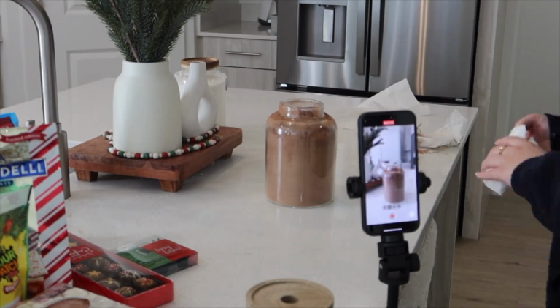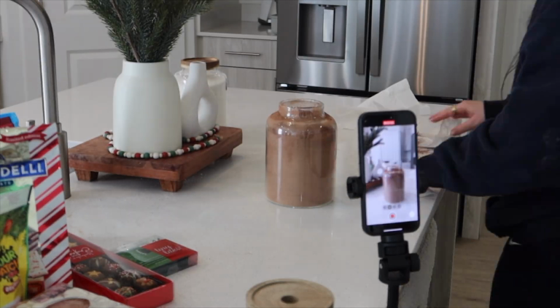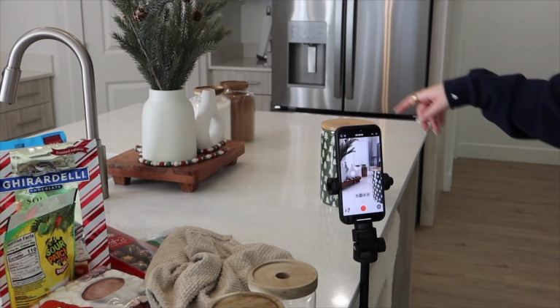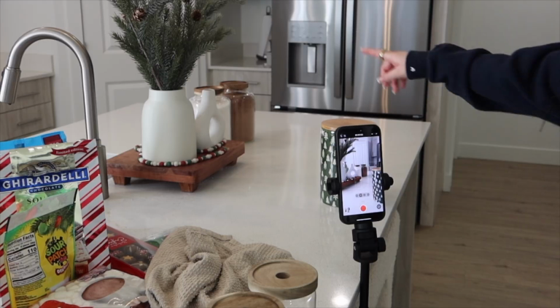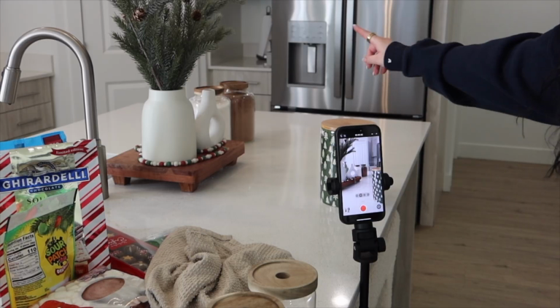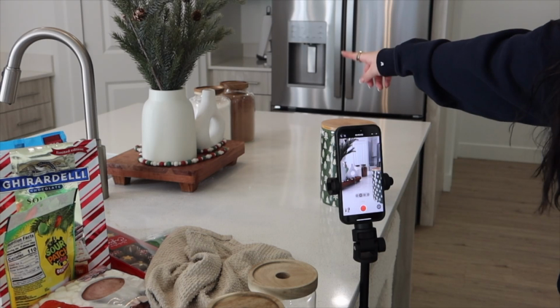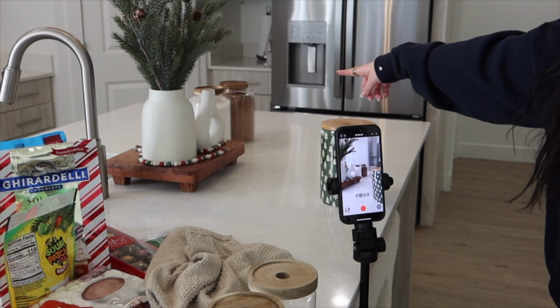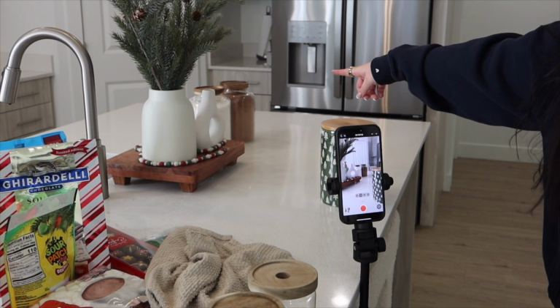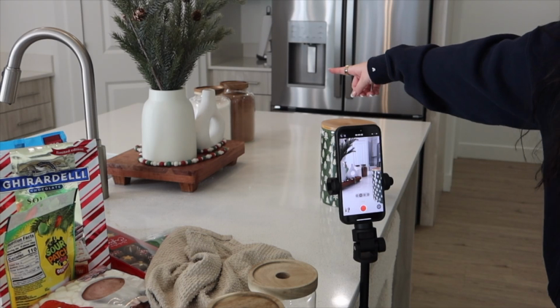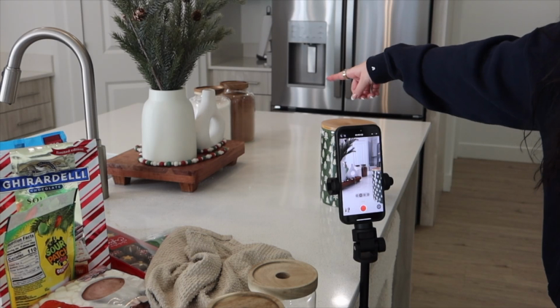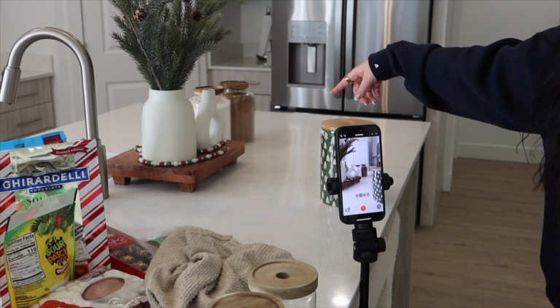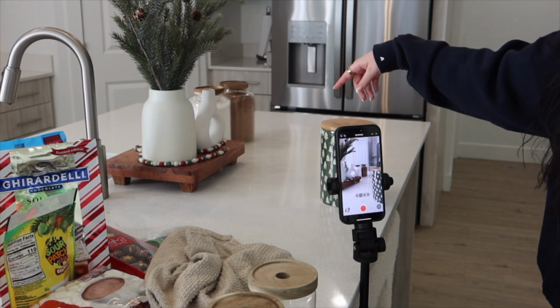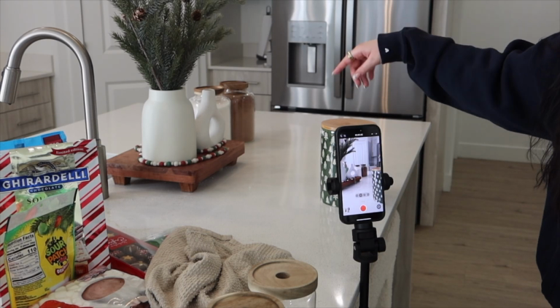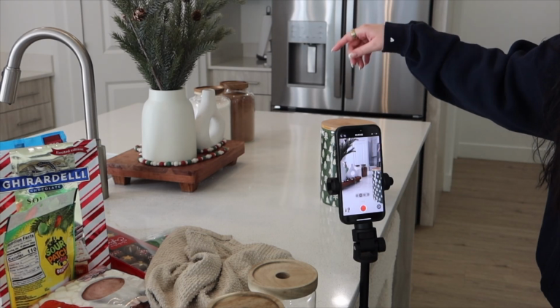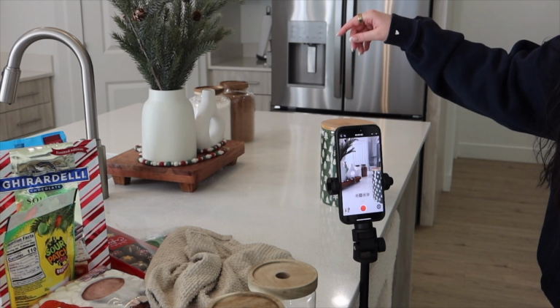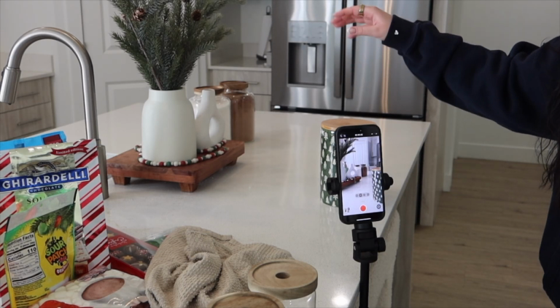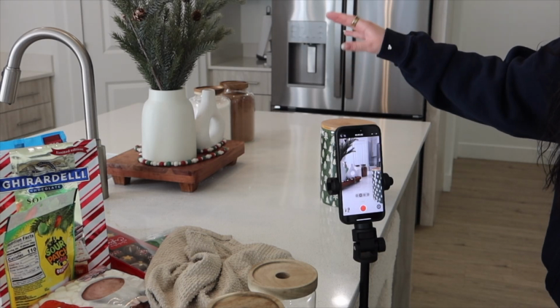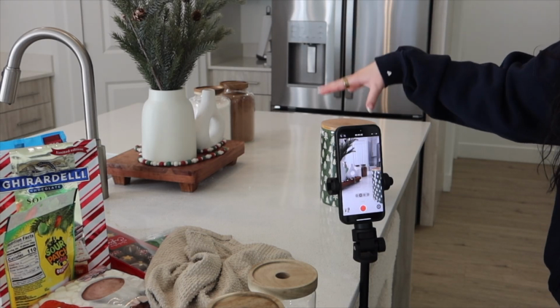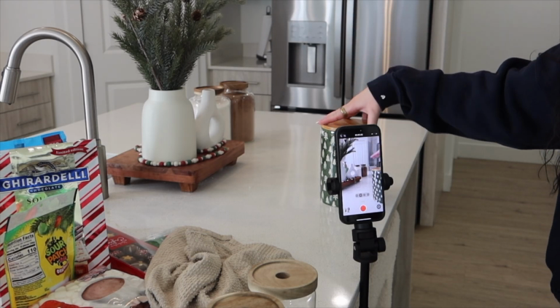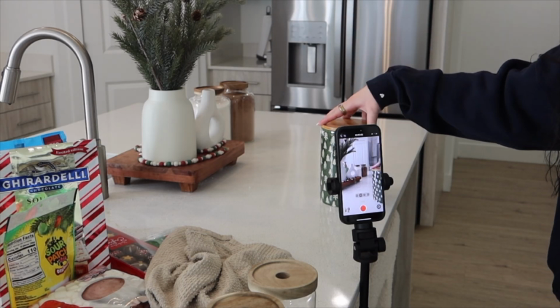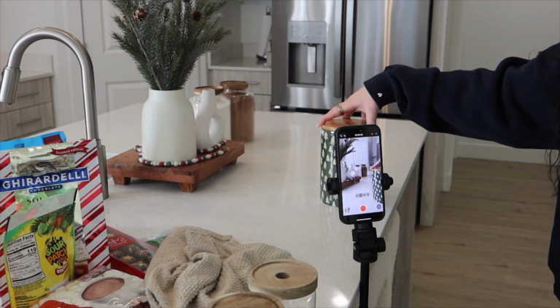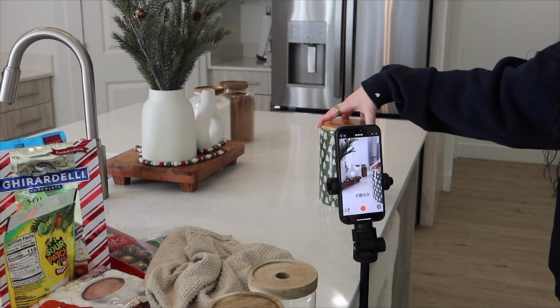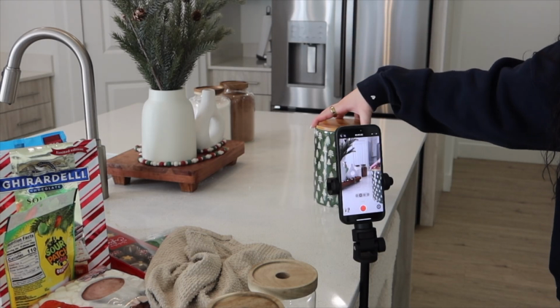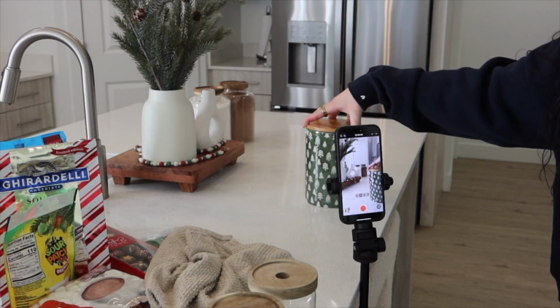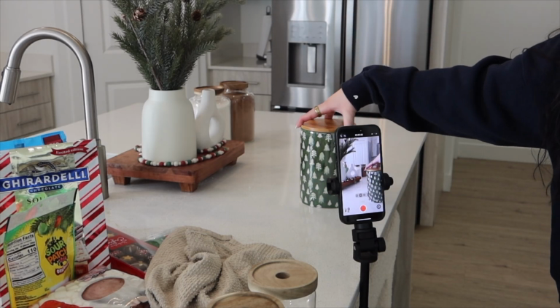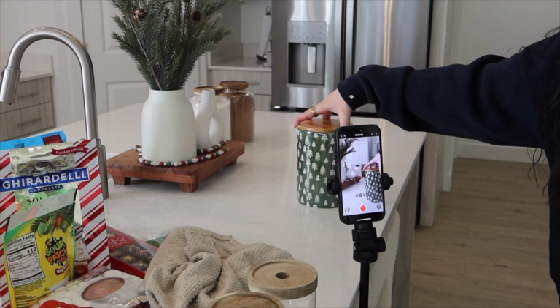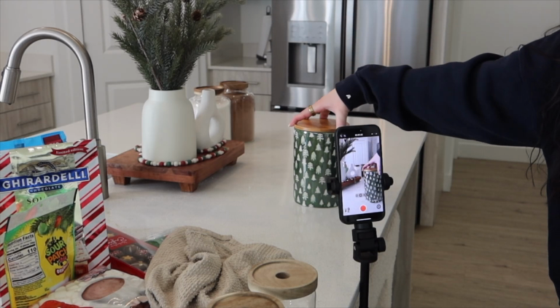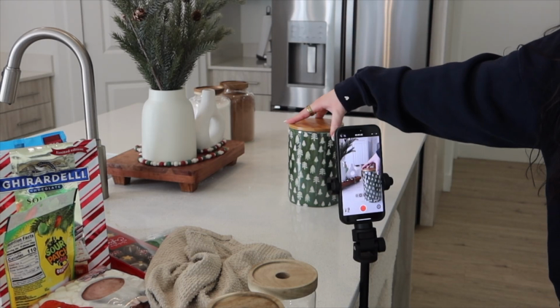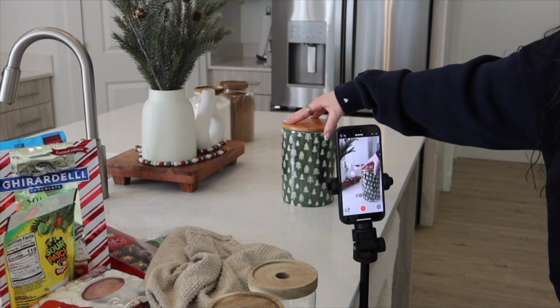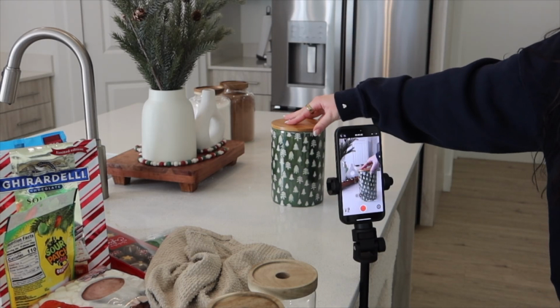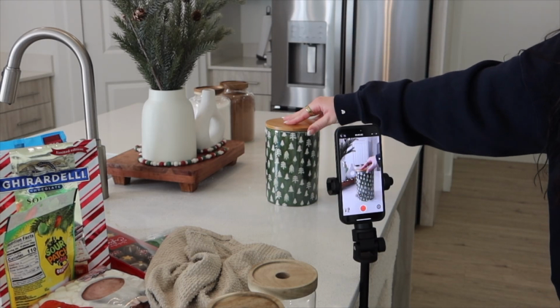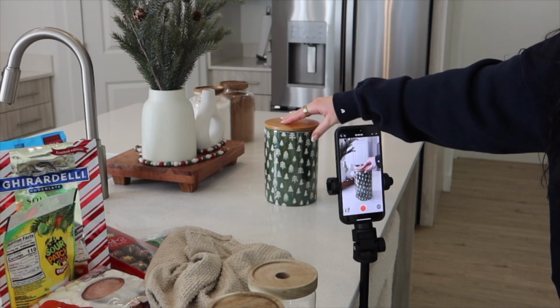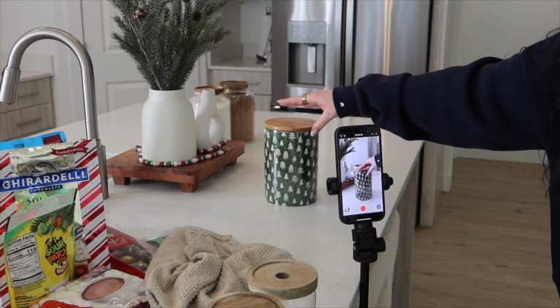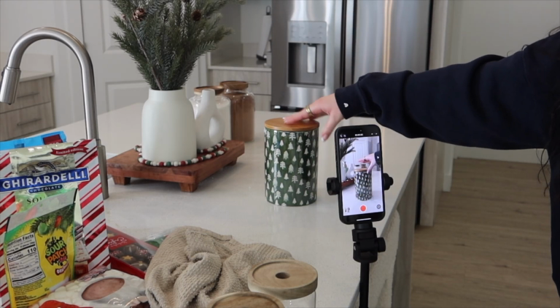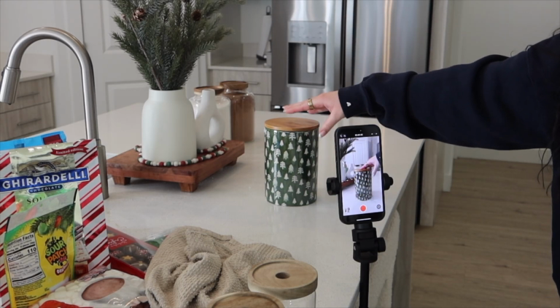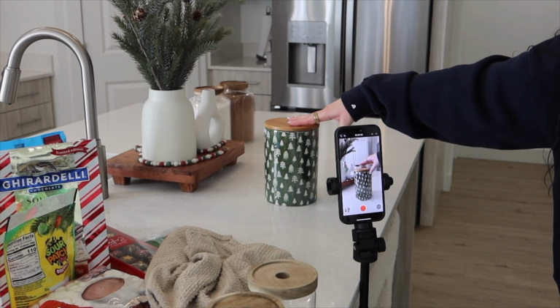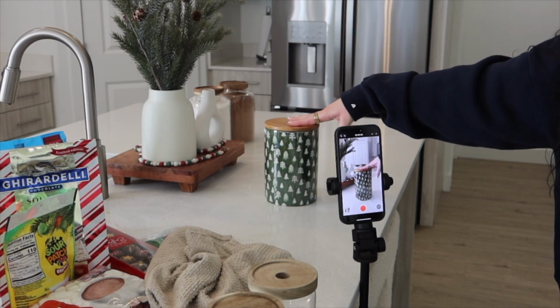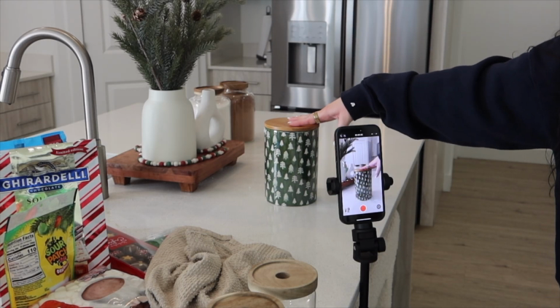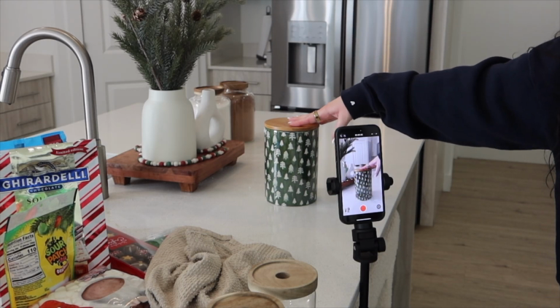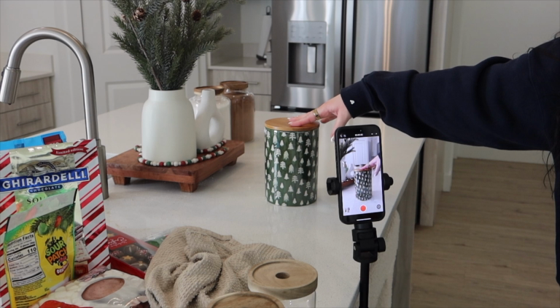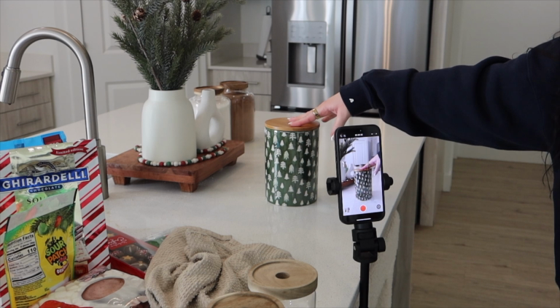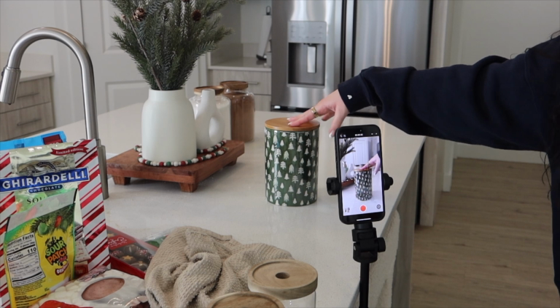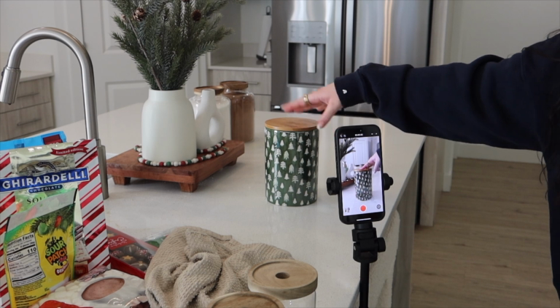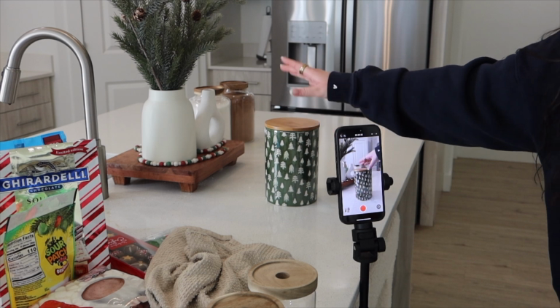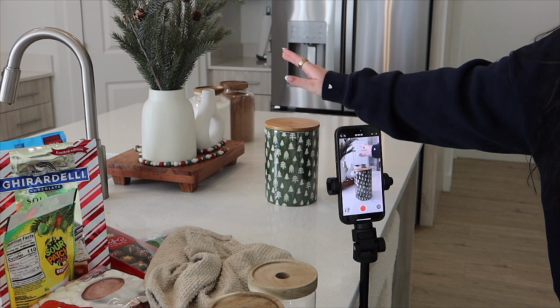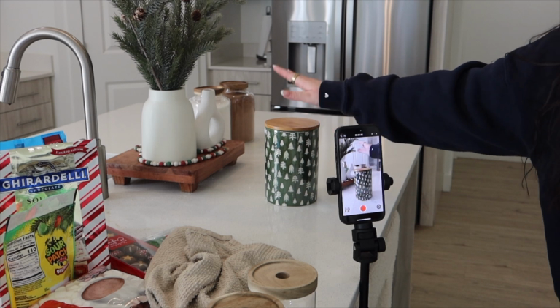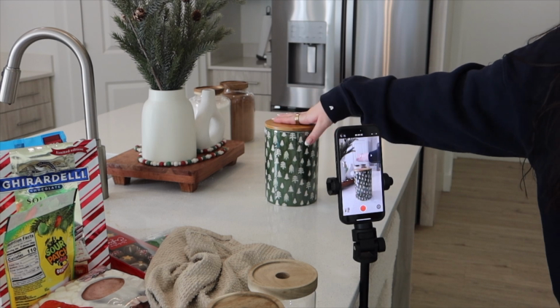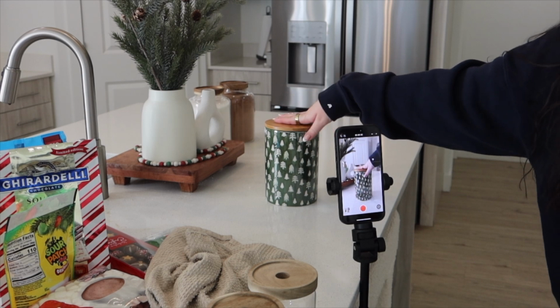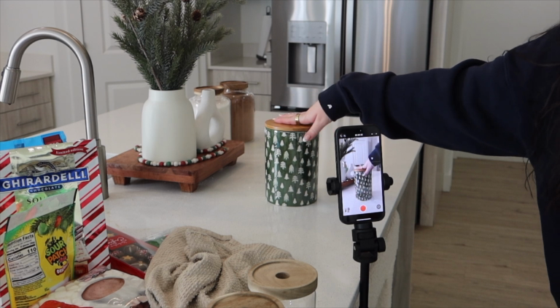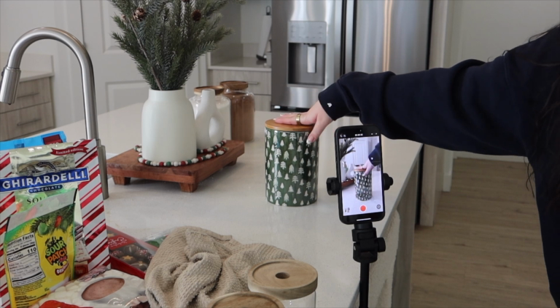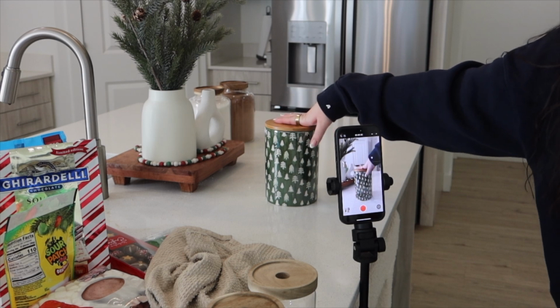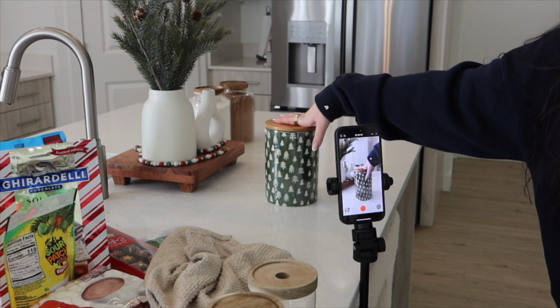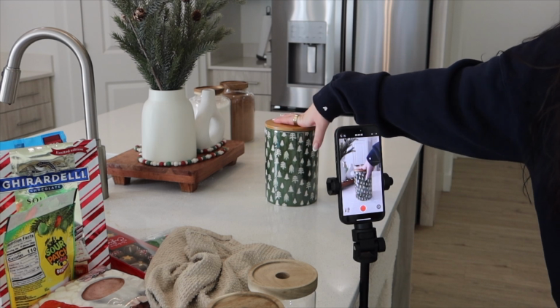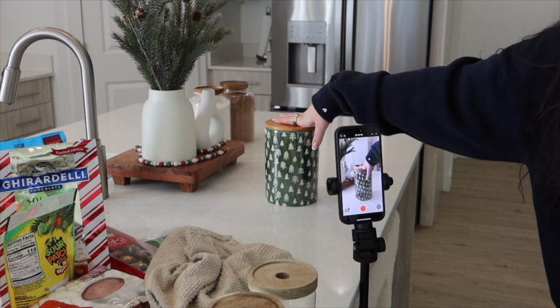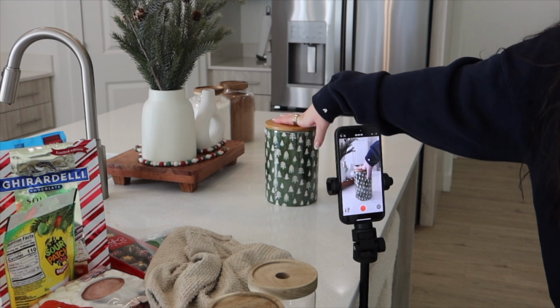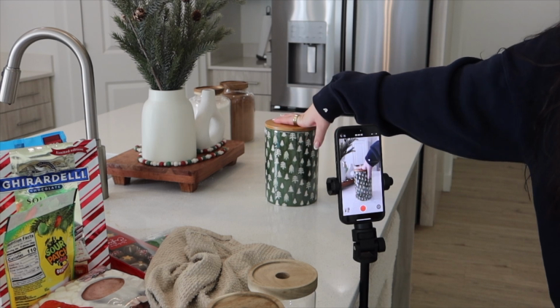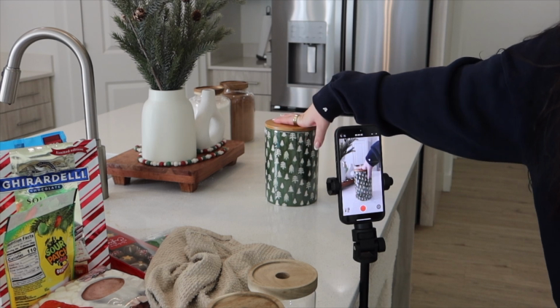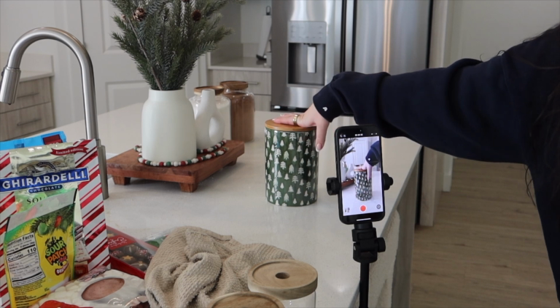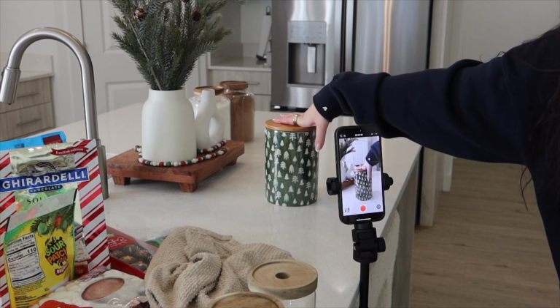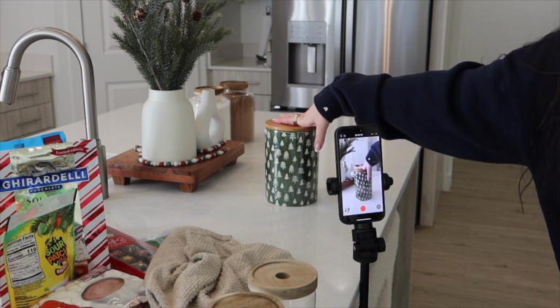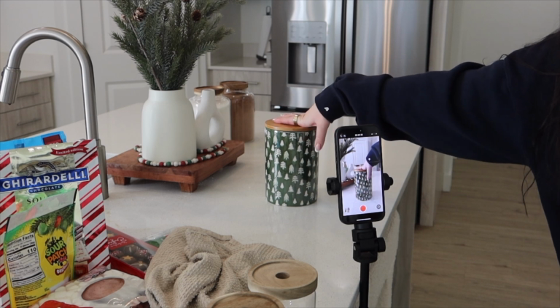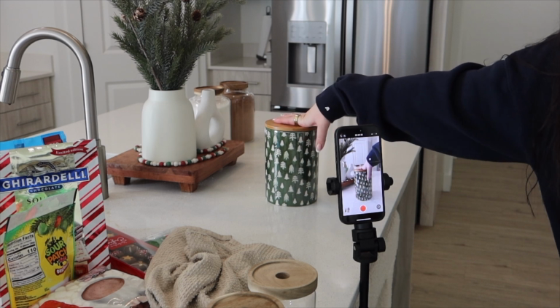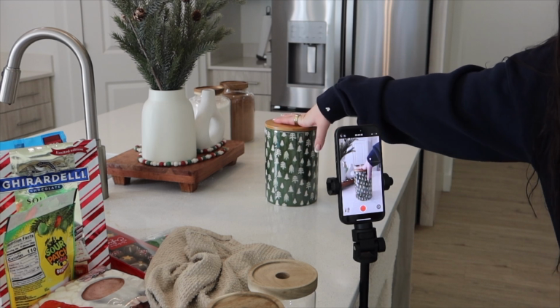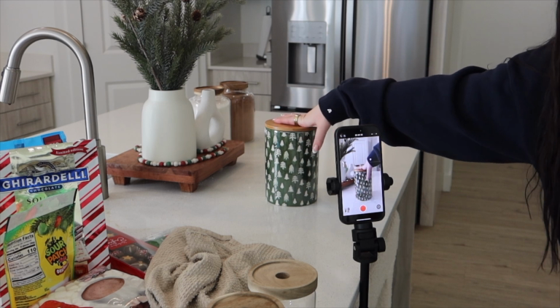I just finished the hot cocoas and now I'm going to do the hot cocoa bombs in this container. I got this from TJ Maxx I believe.